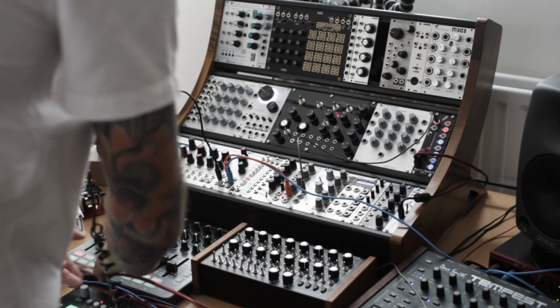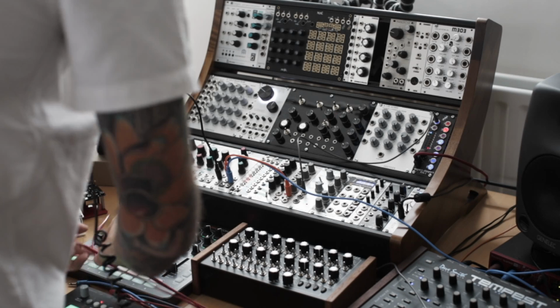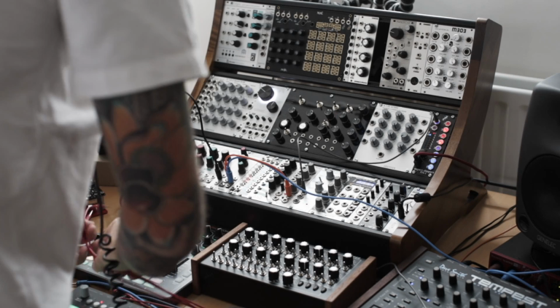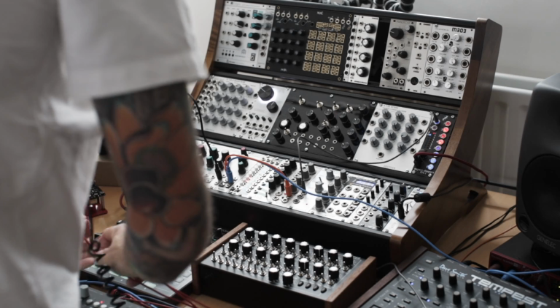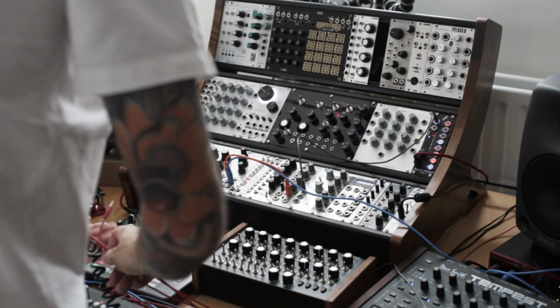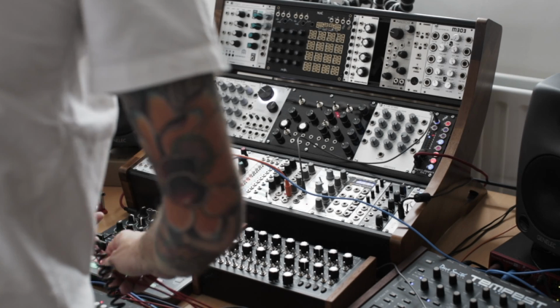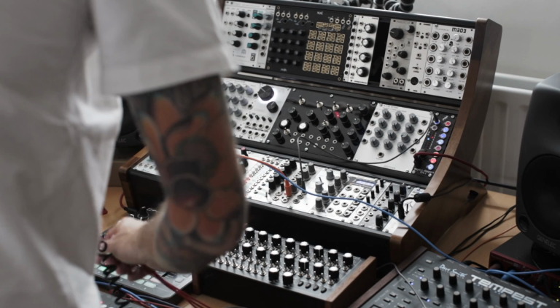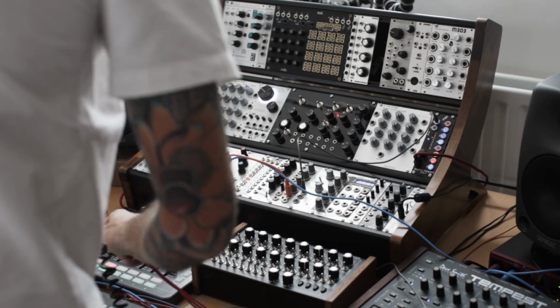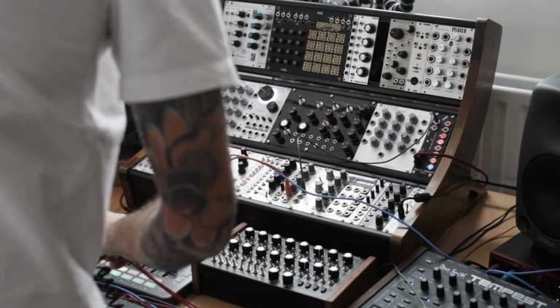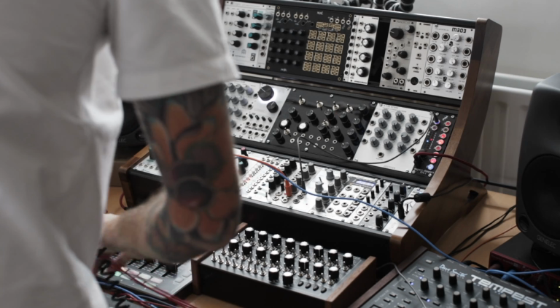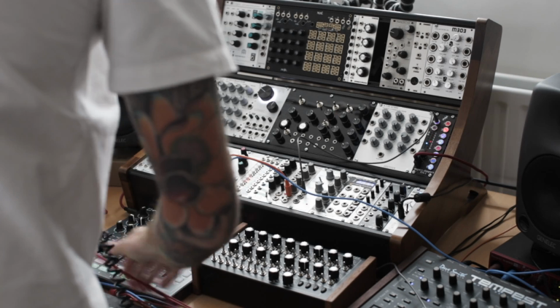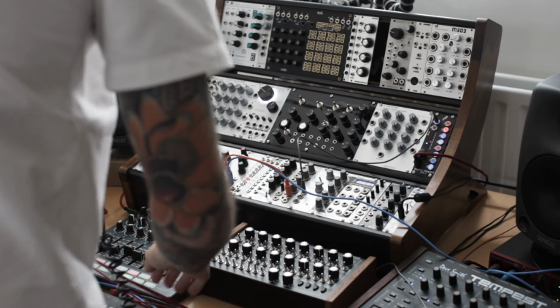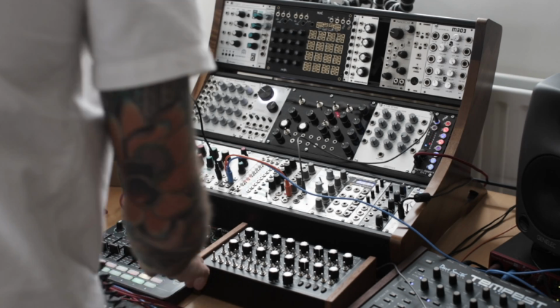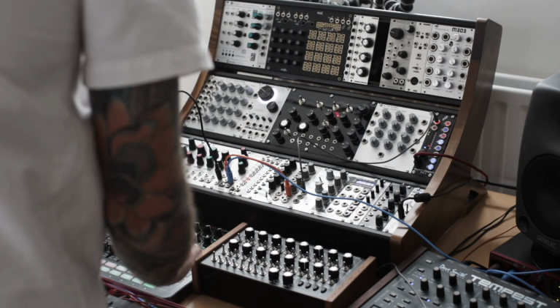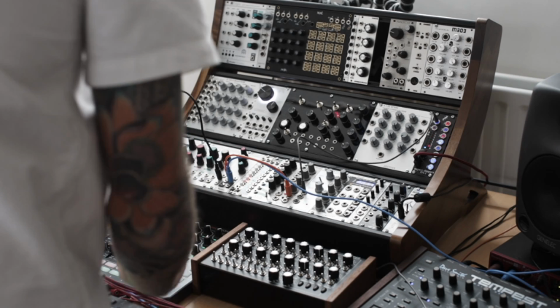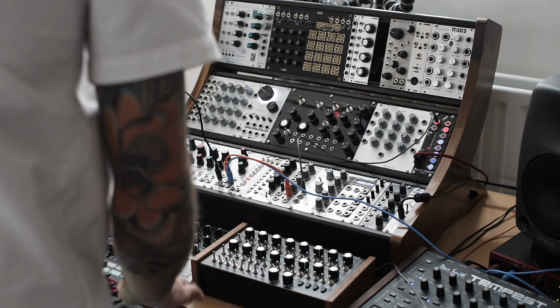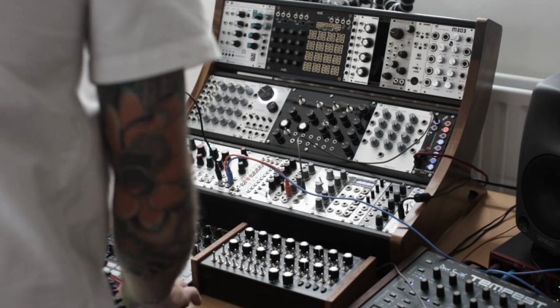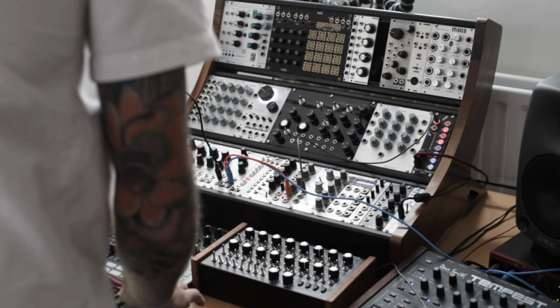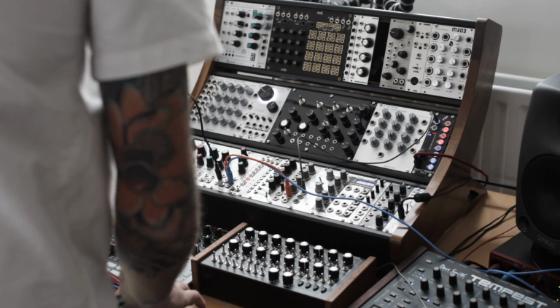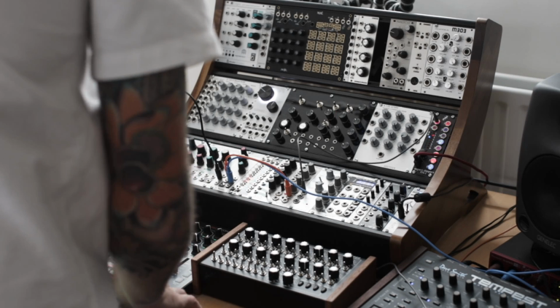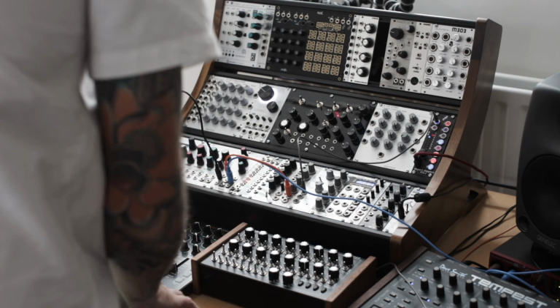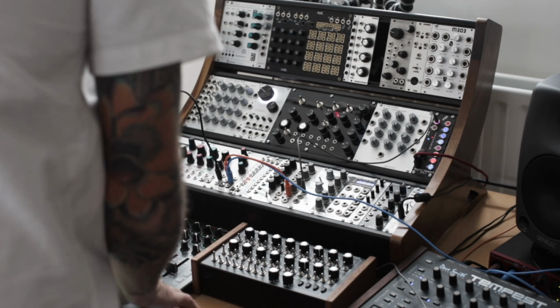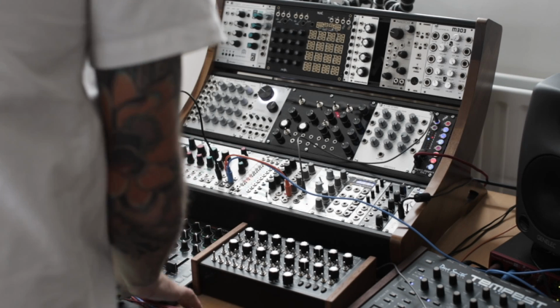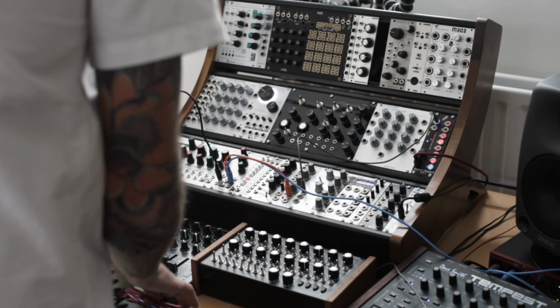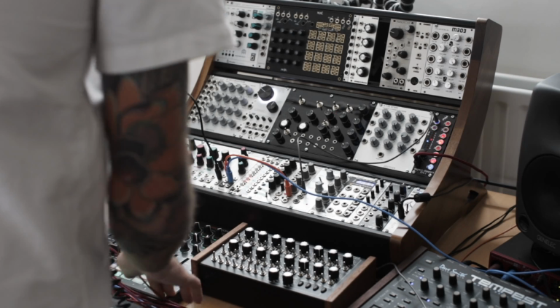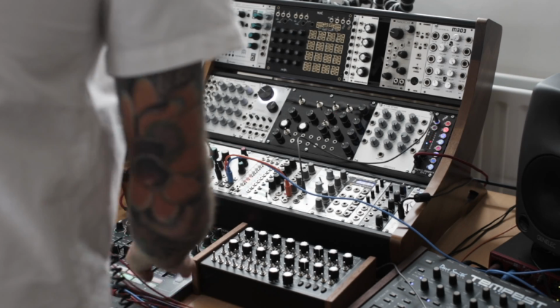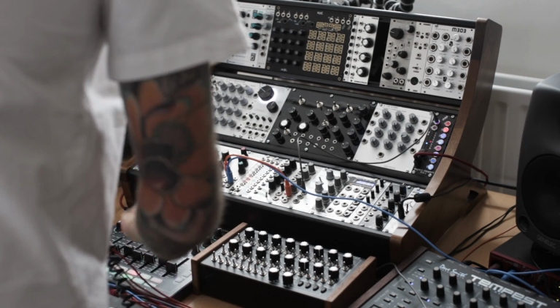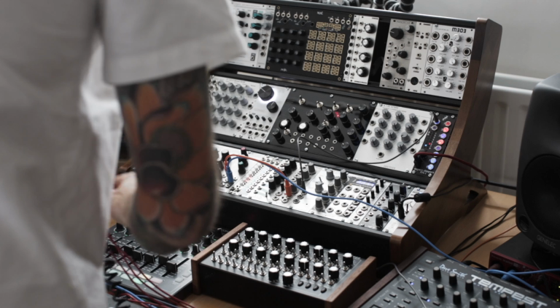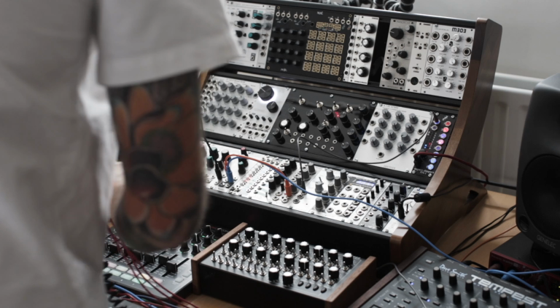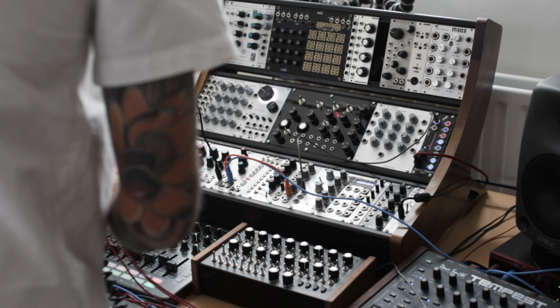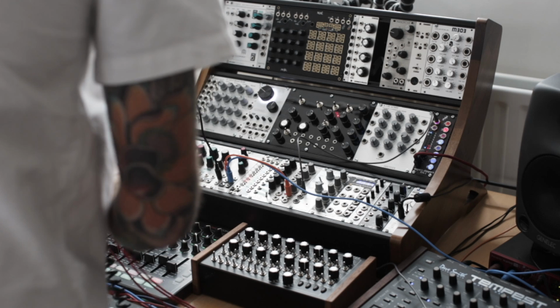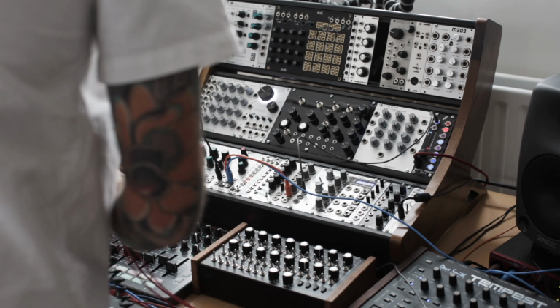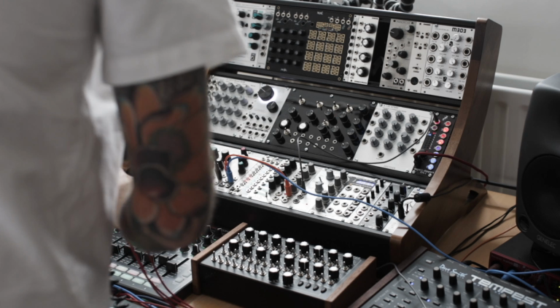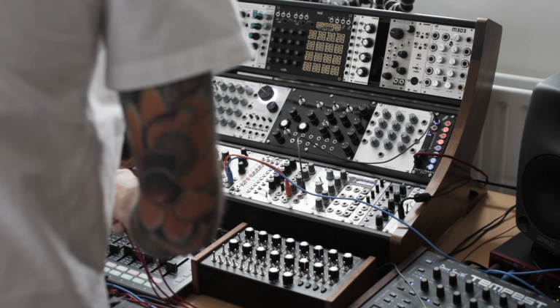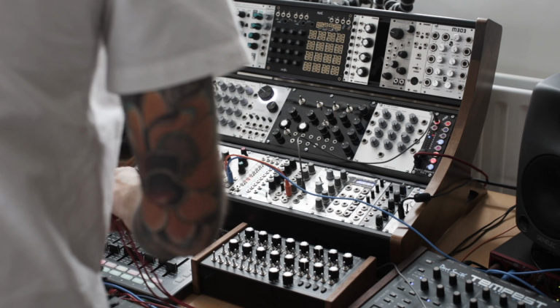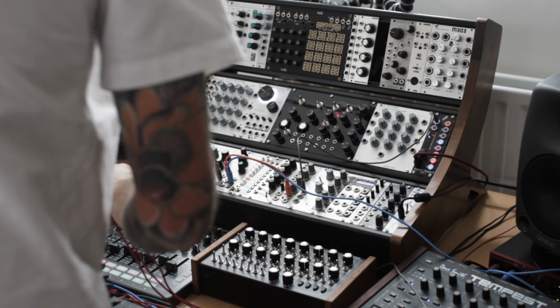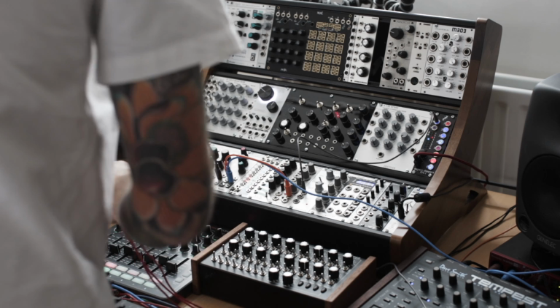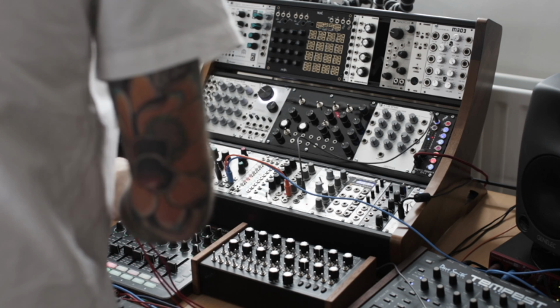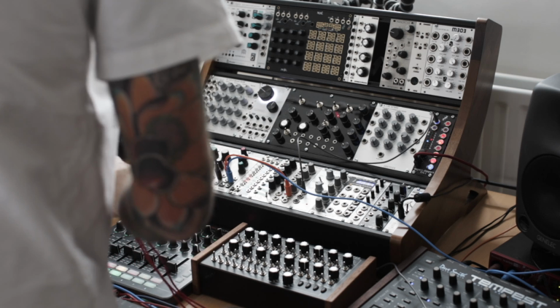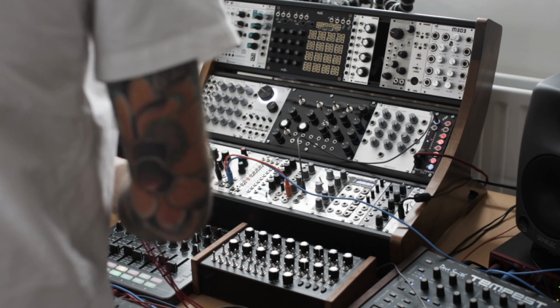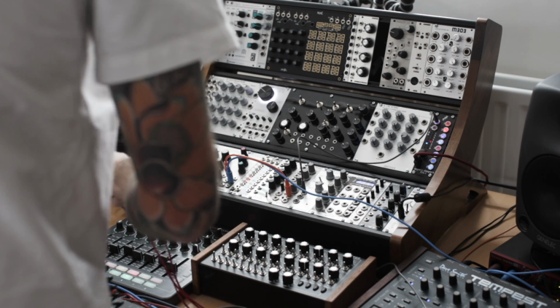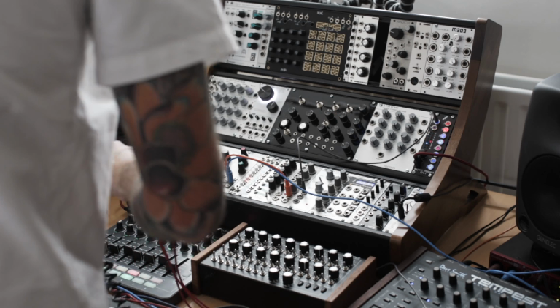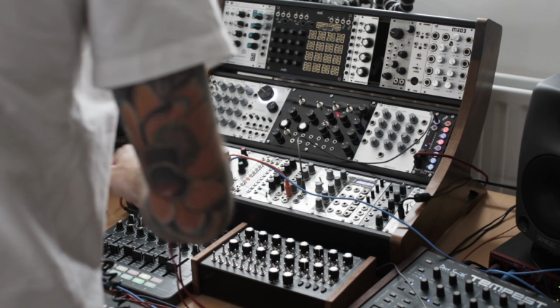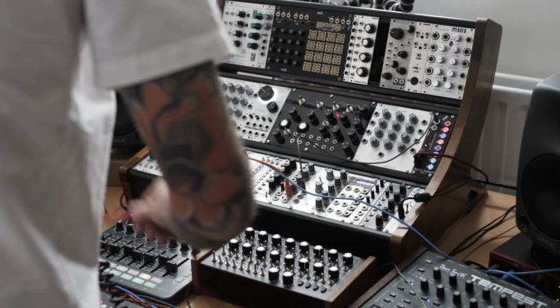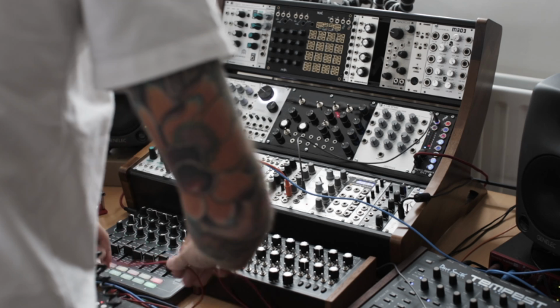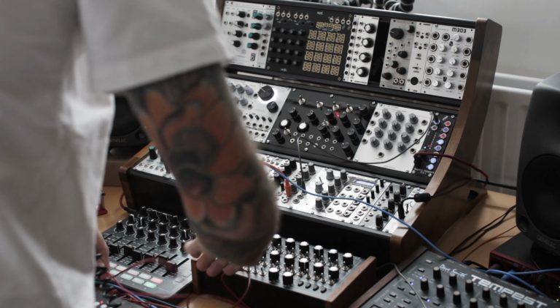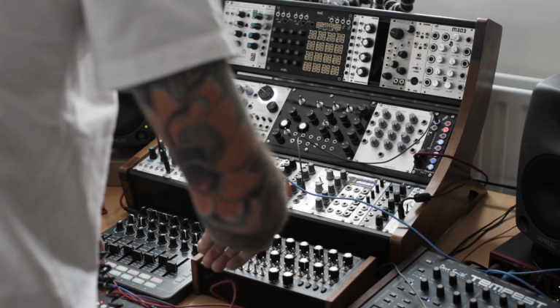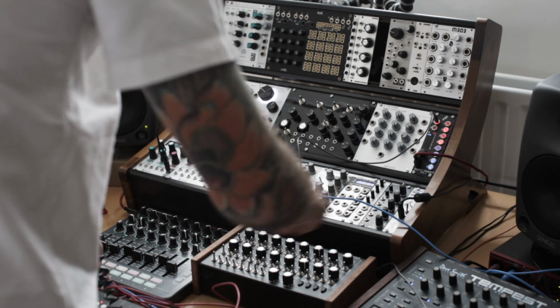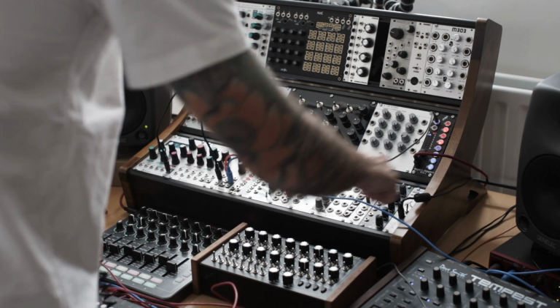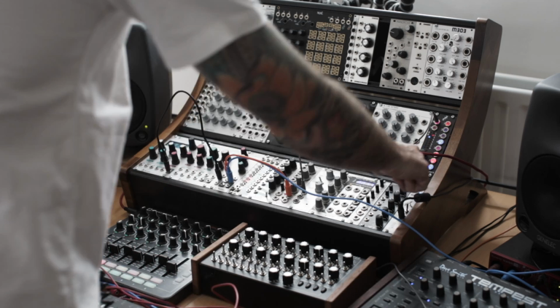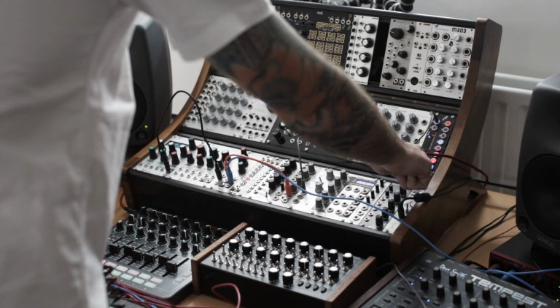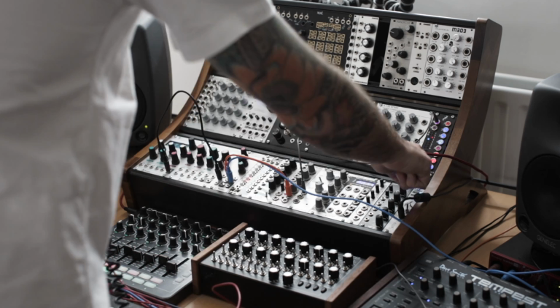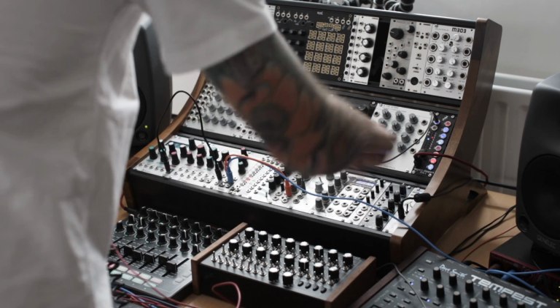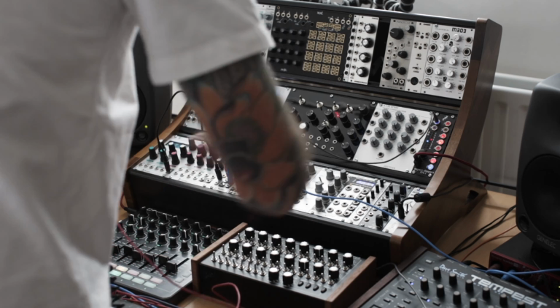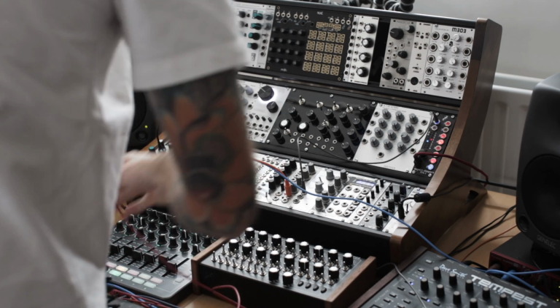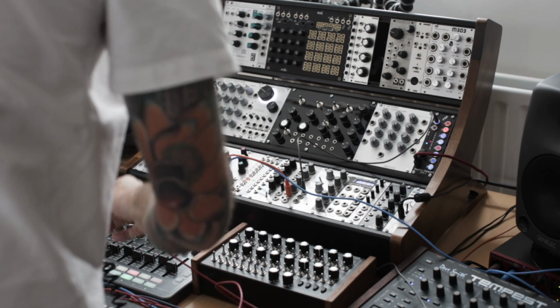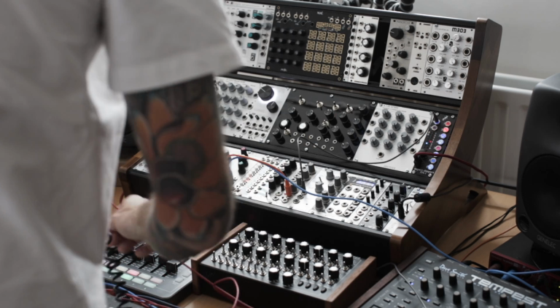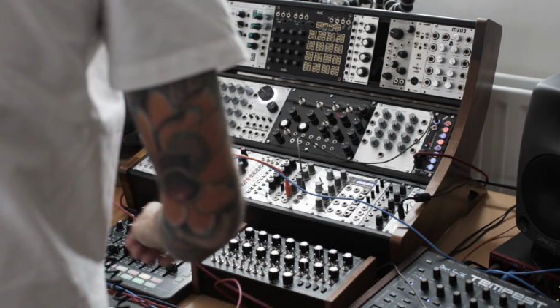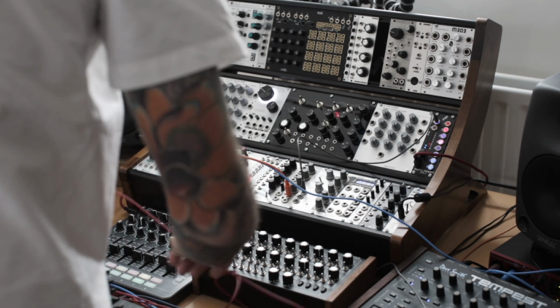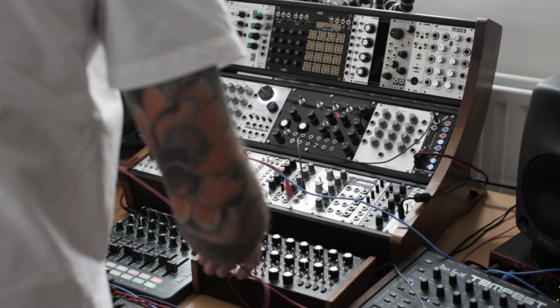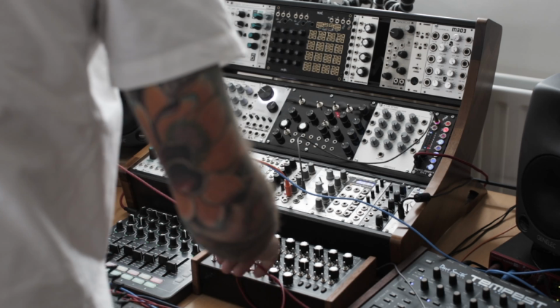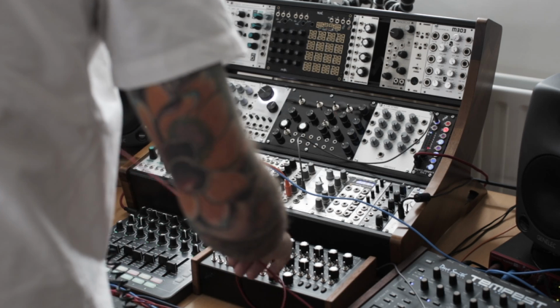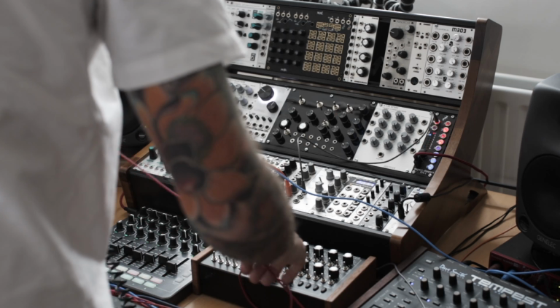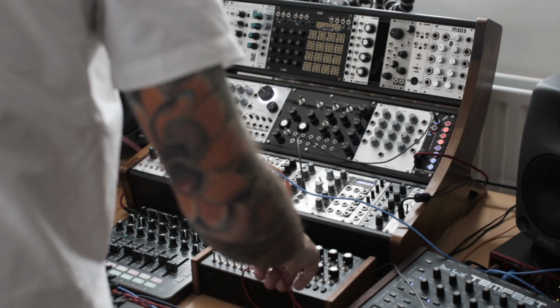Hello, my name is Nick and I'm here to show you the Launch Control XL and how to turn it into a very powerful 8-part sequencer using the Expert Sleepers FH1 module.